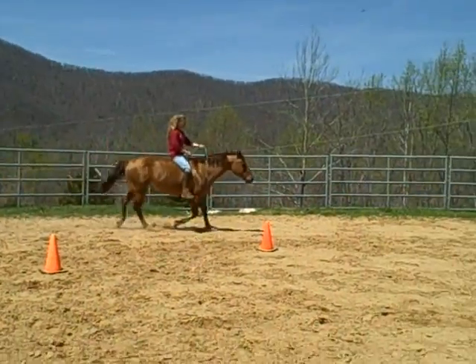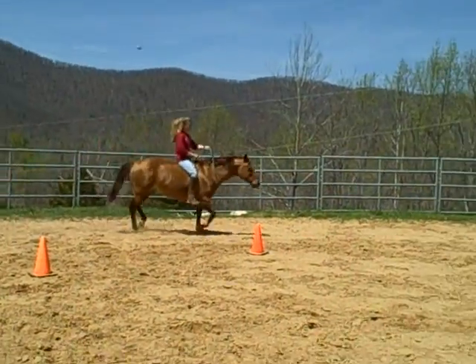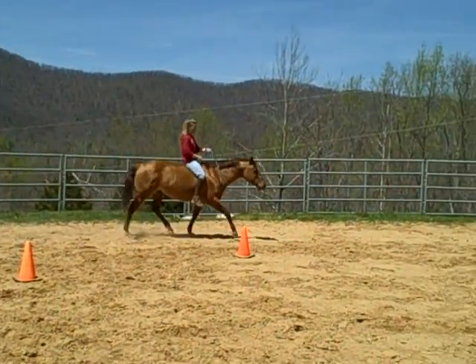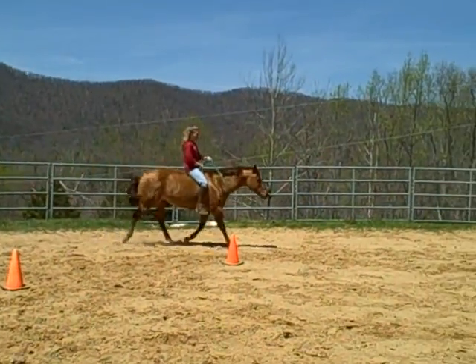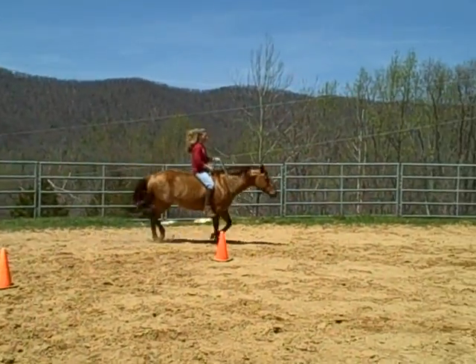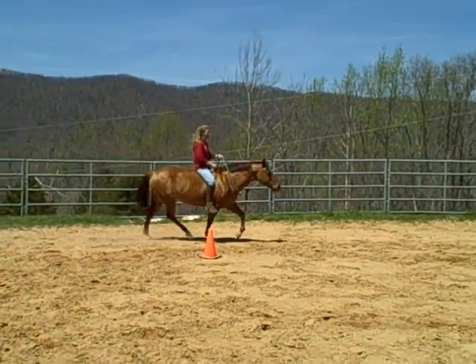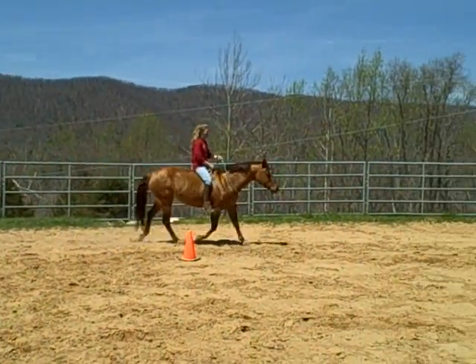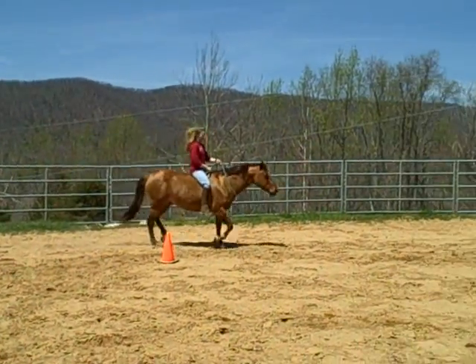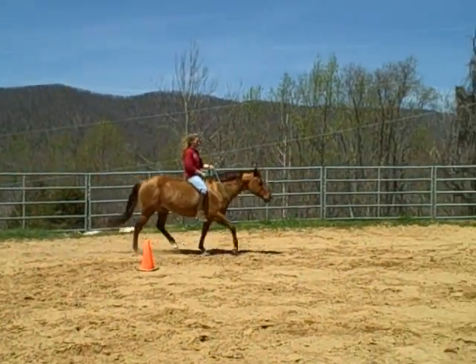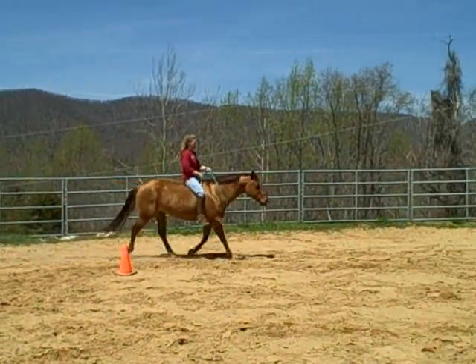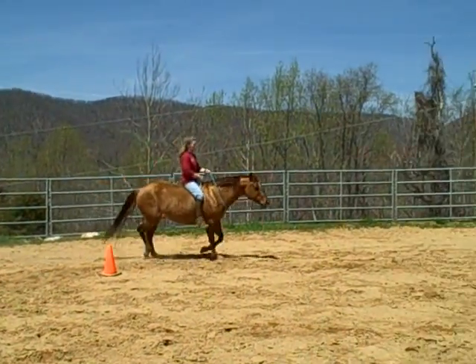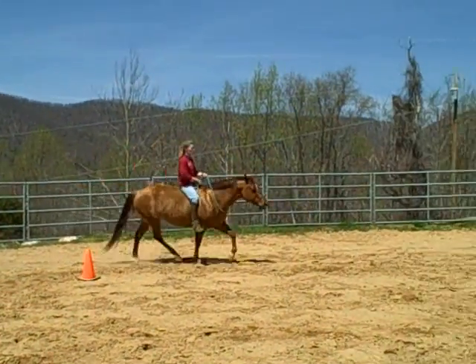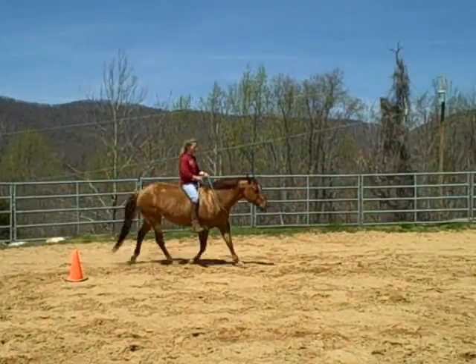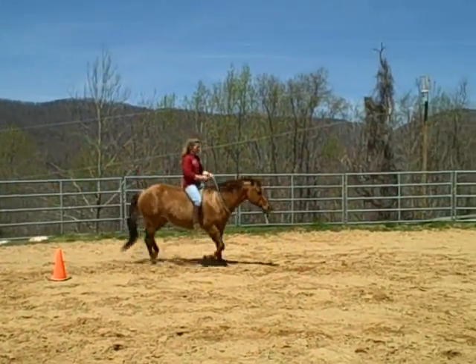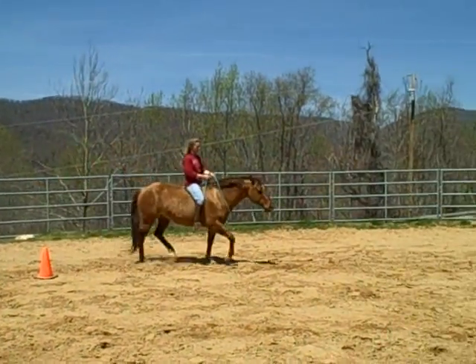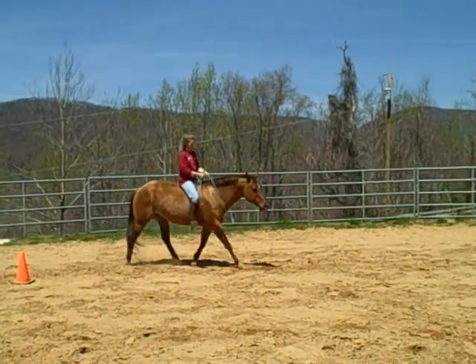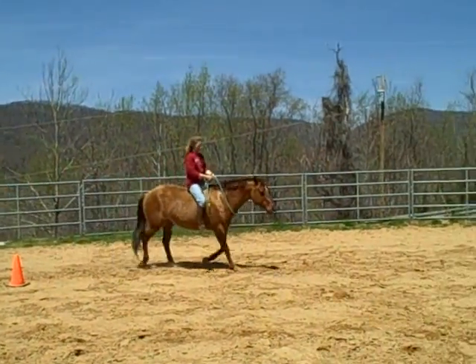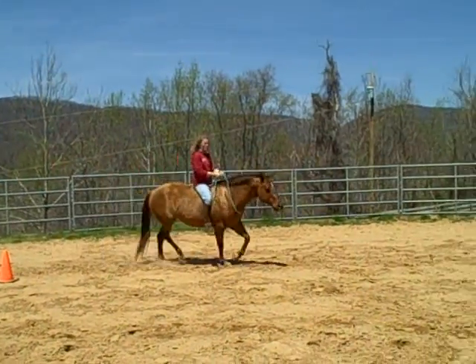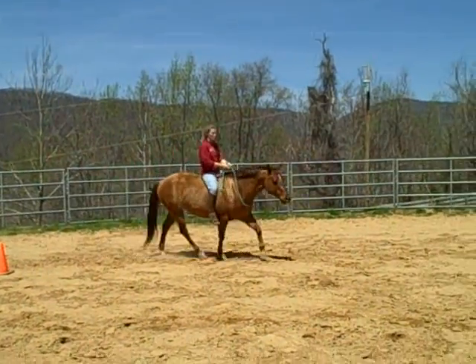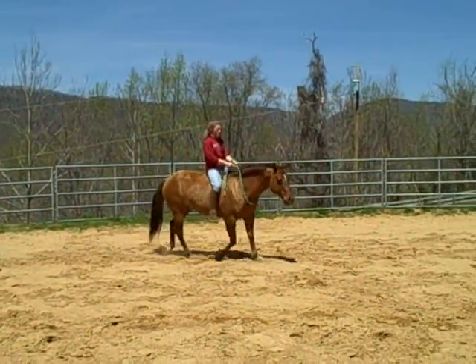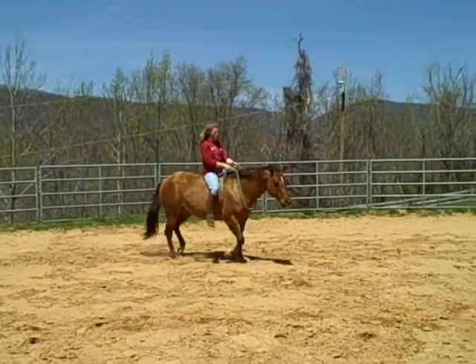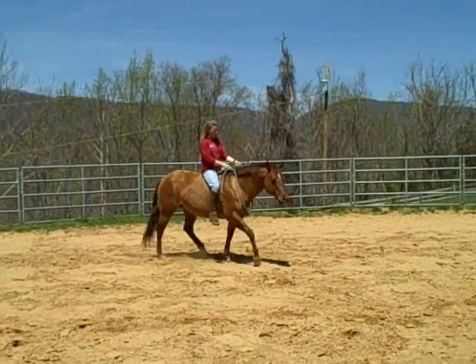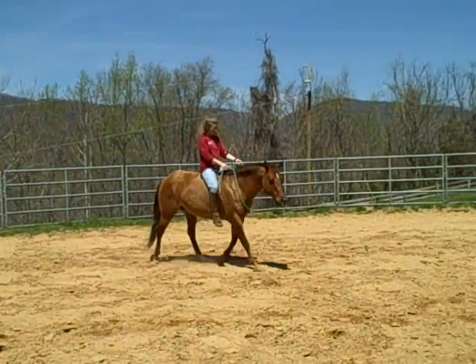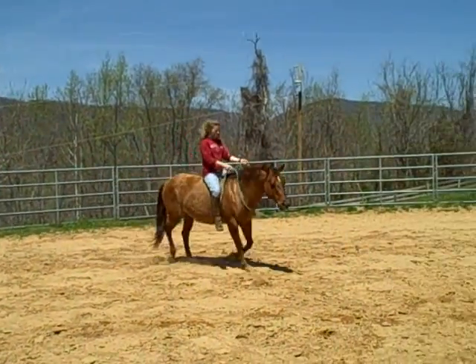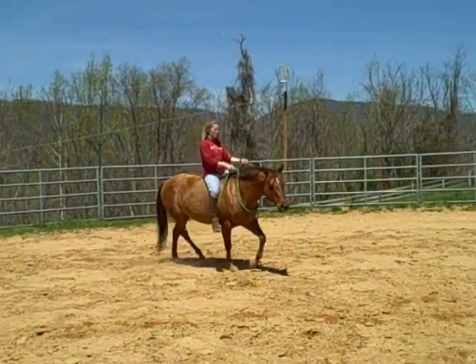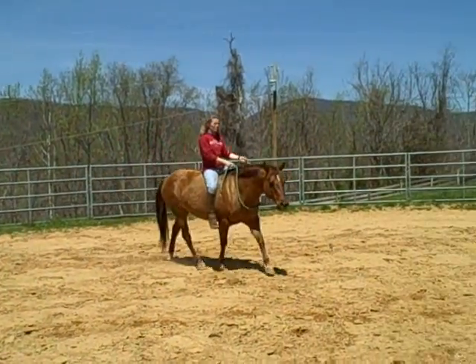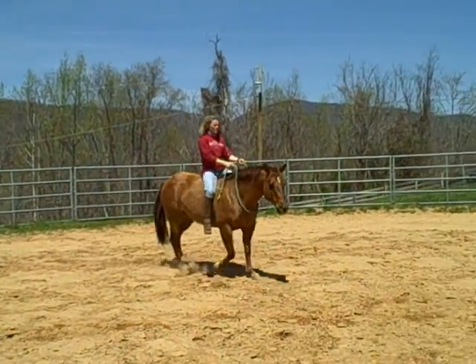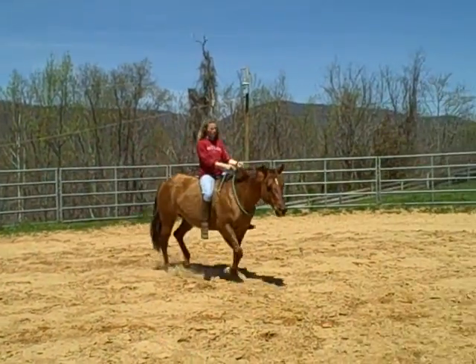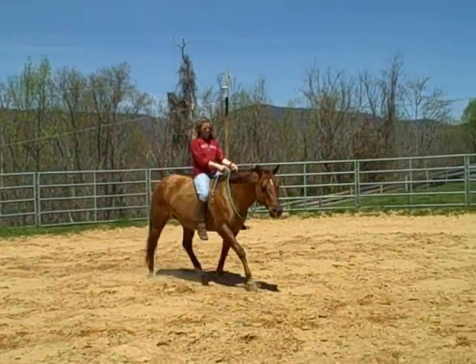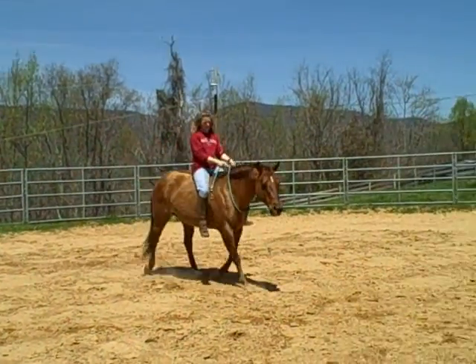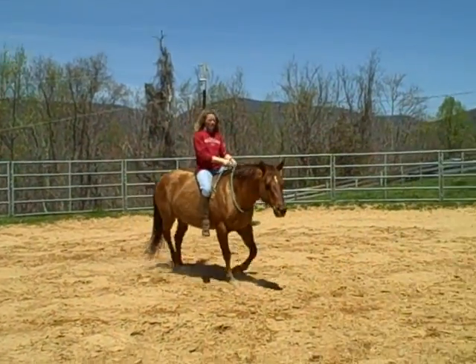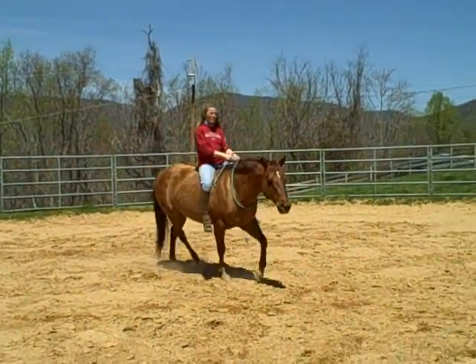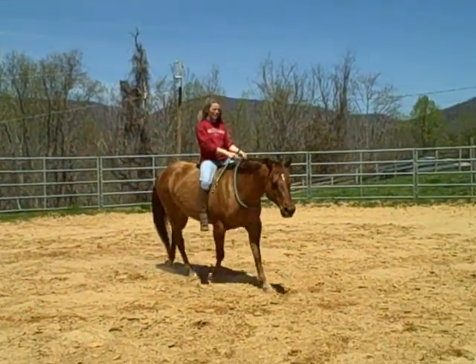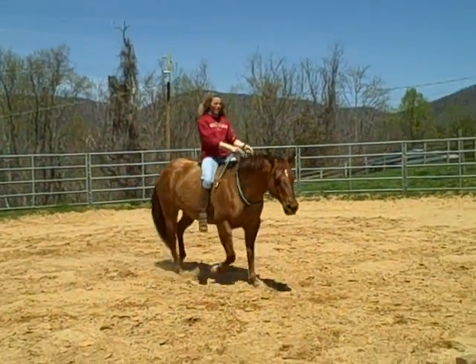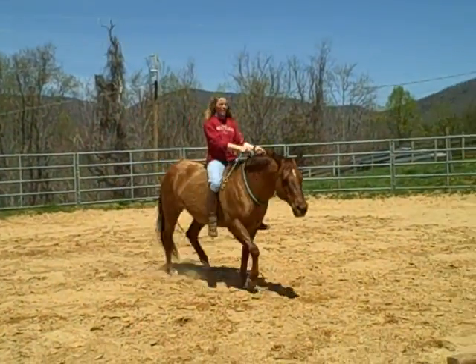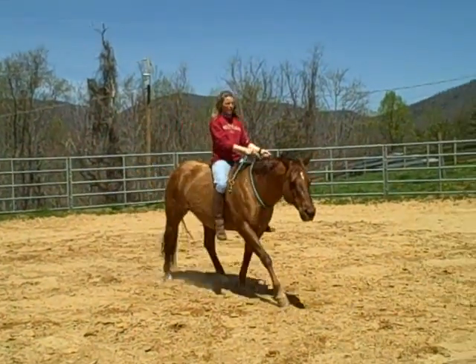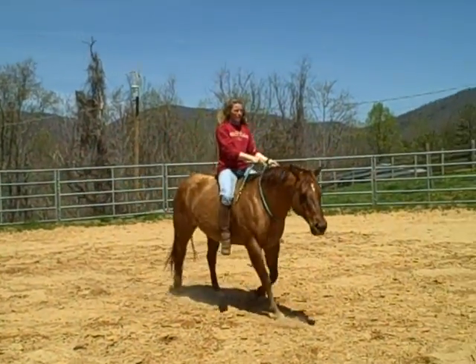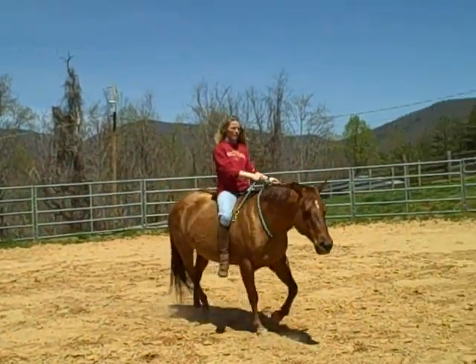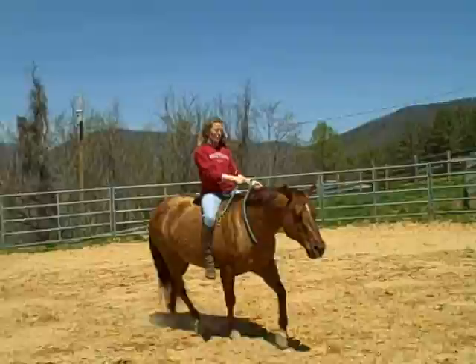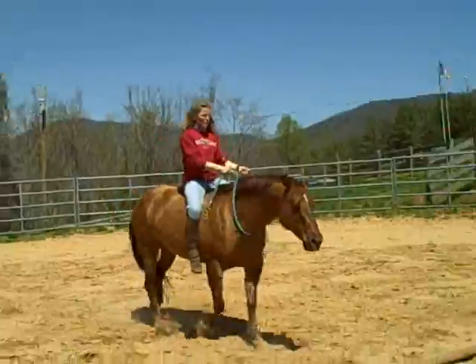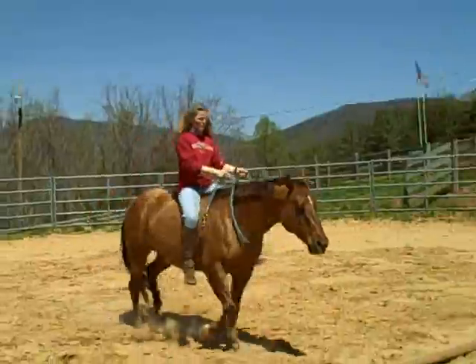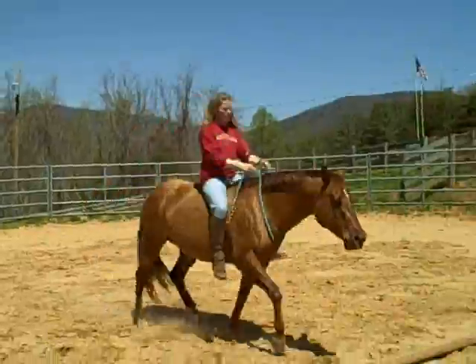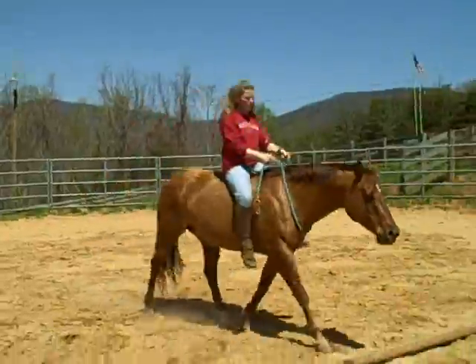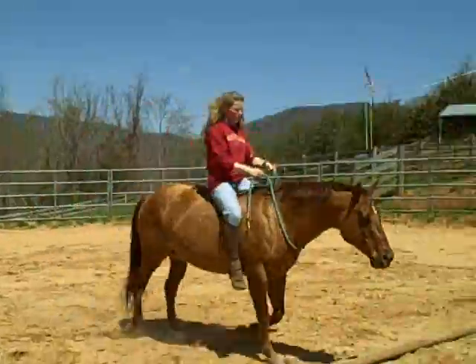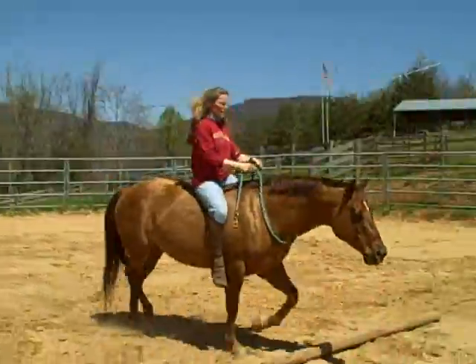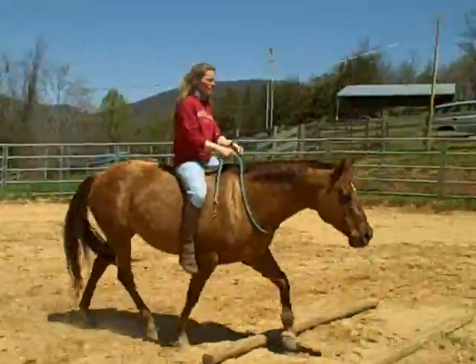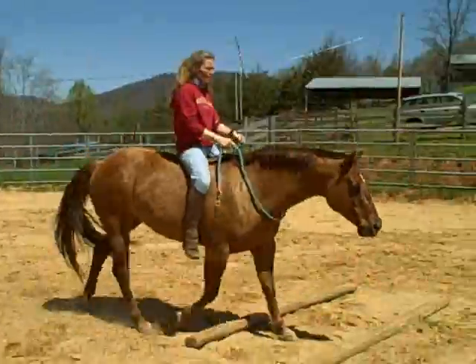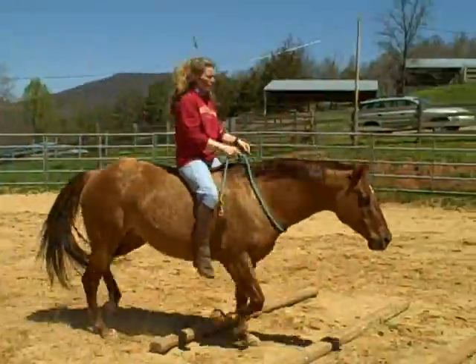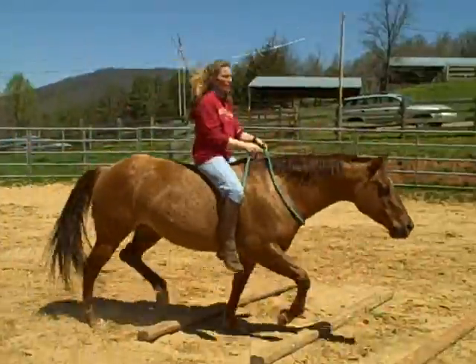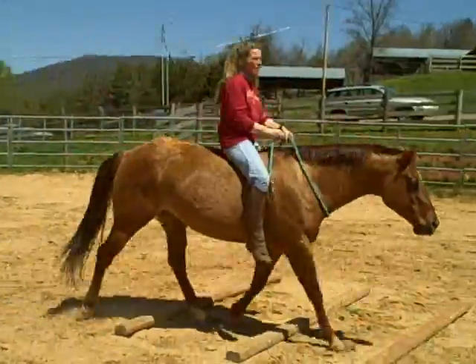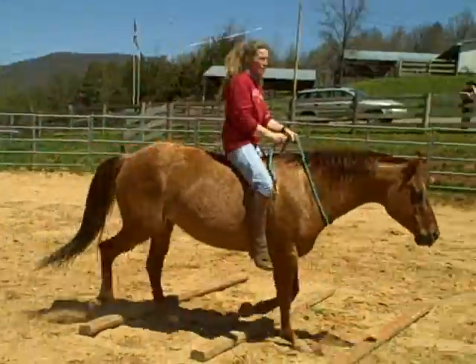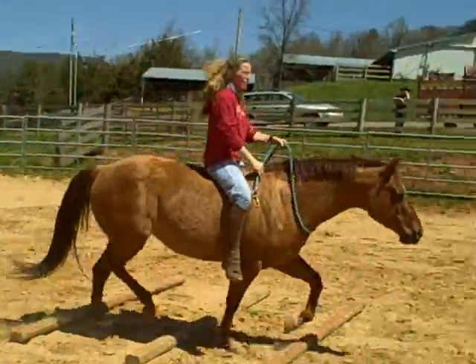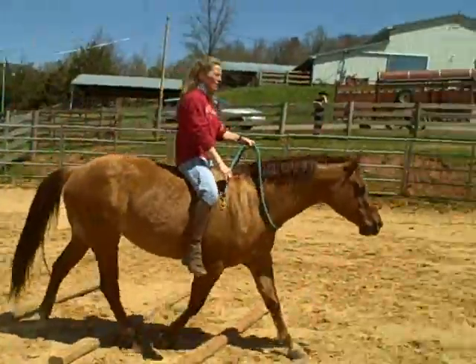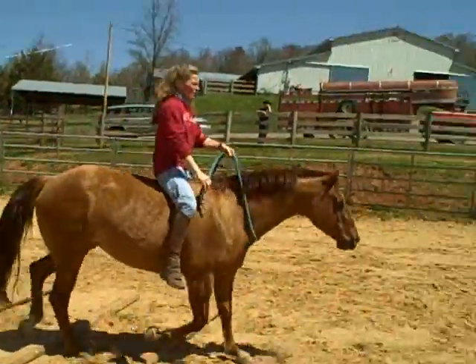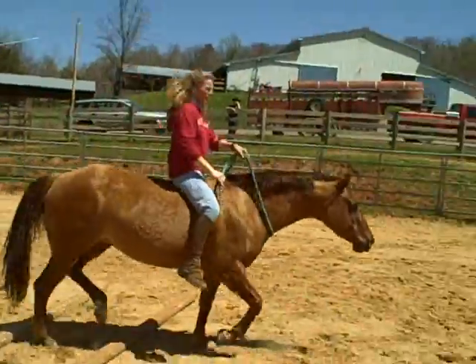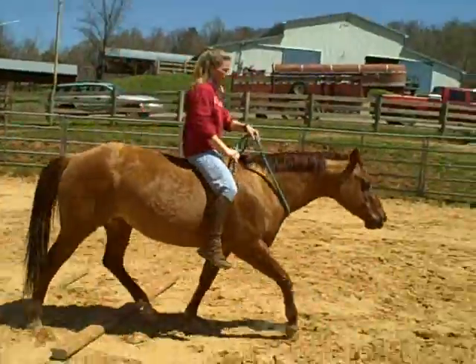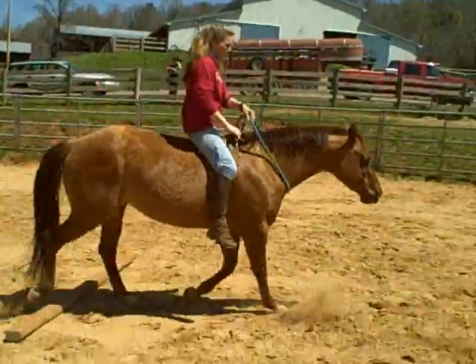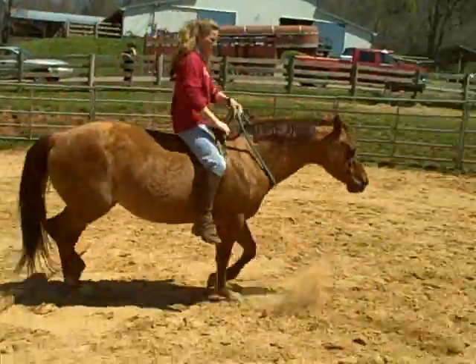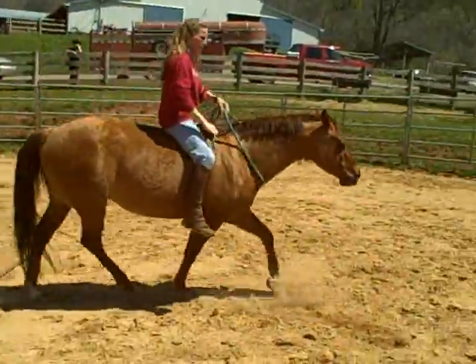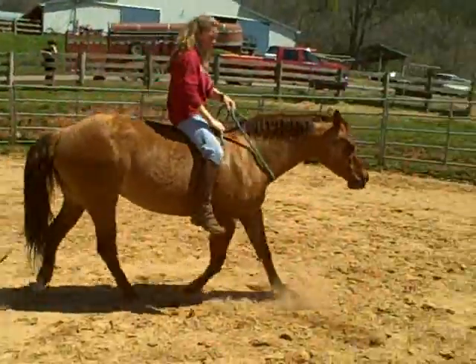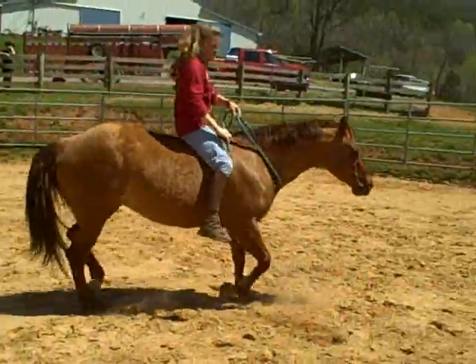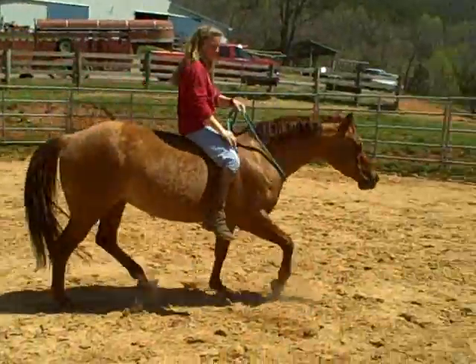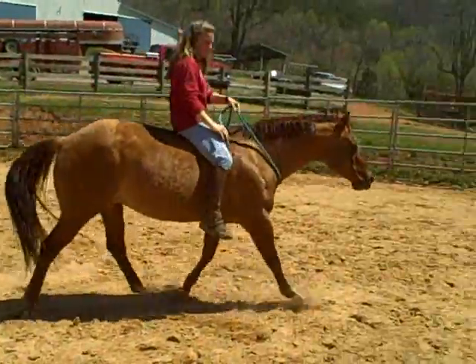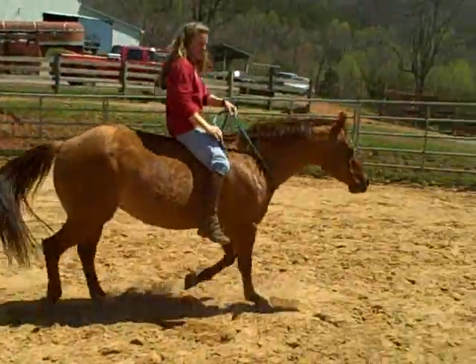Hi, here we are at Mountaintop Ranch. You are watching Lou Ann Taylor, our trainer, and Chicklet.